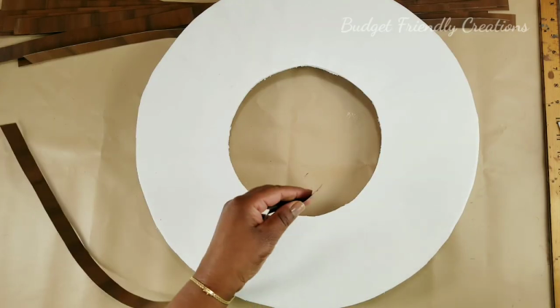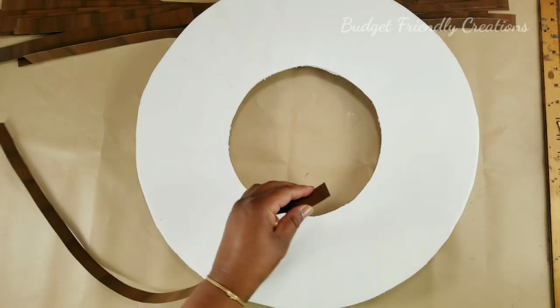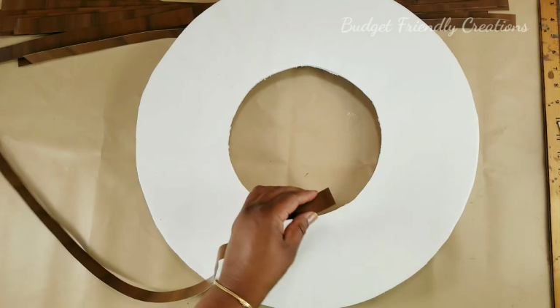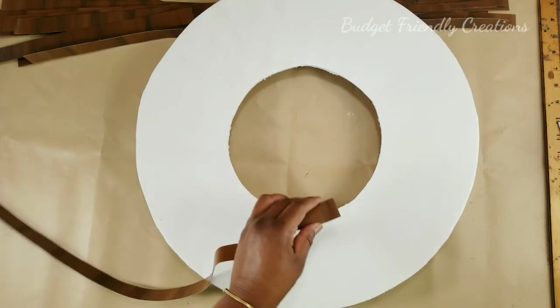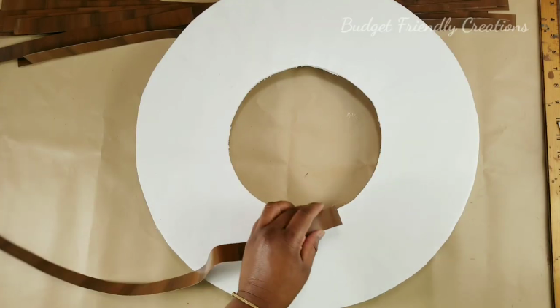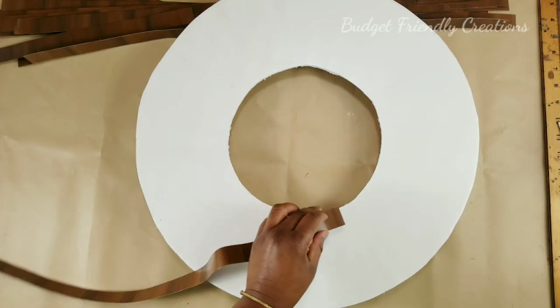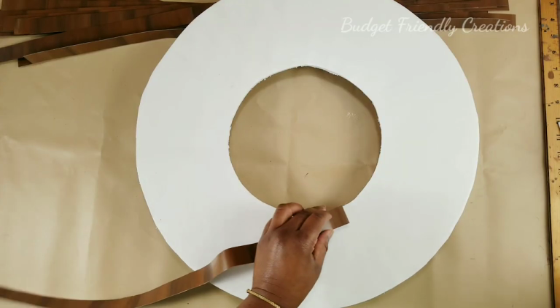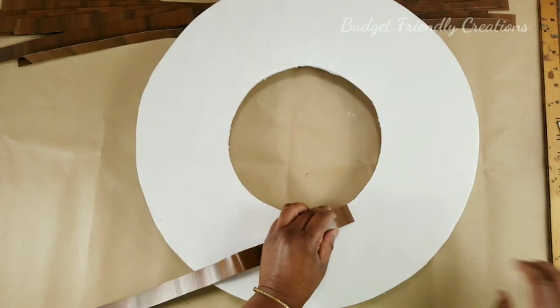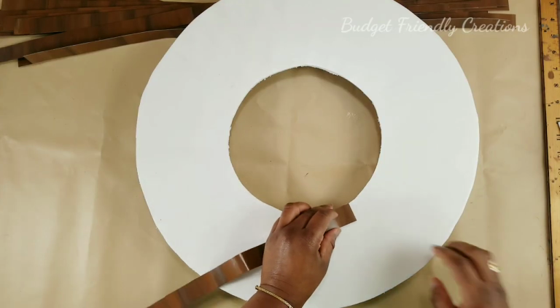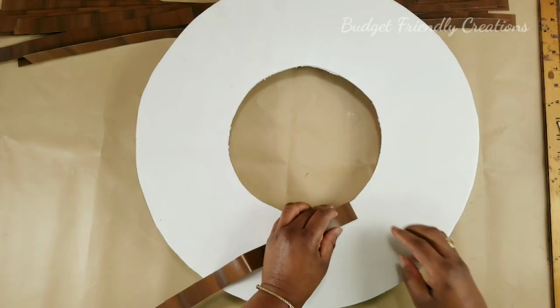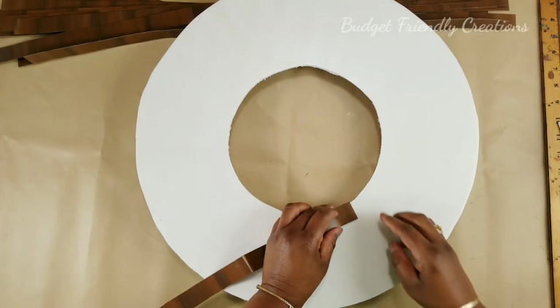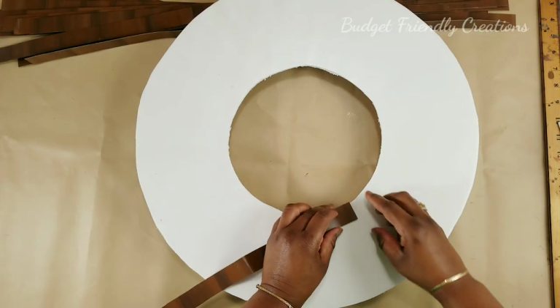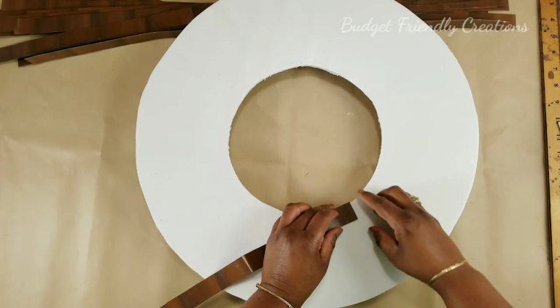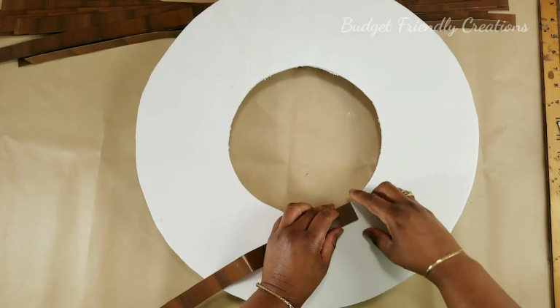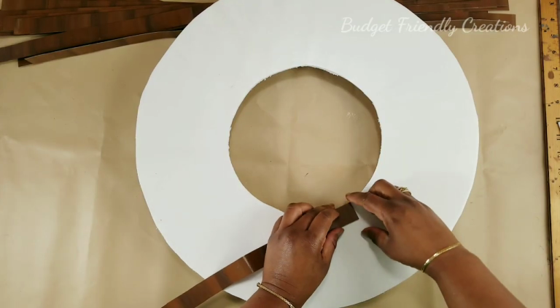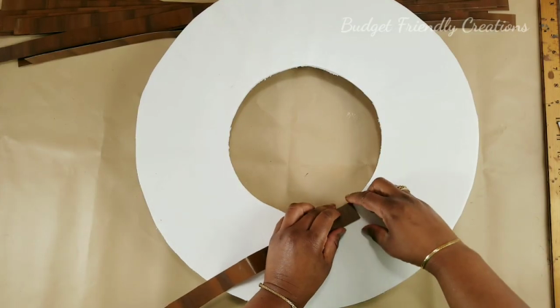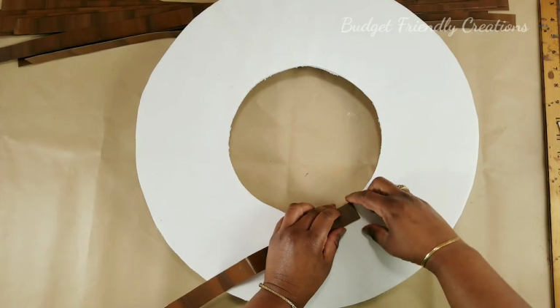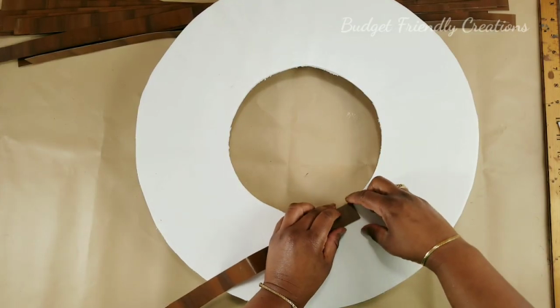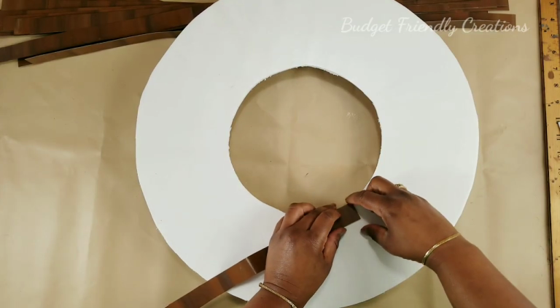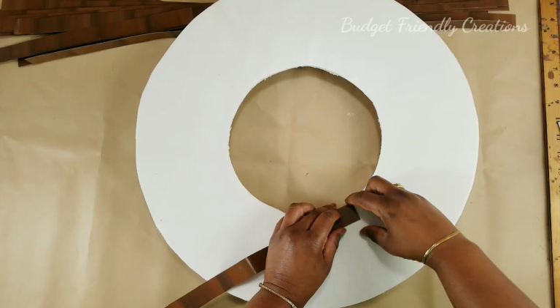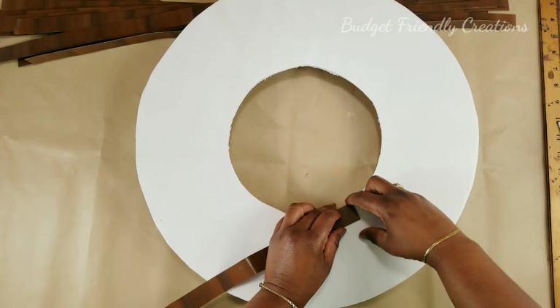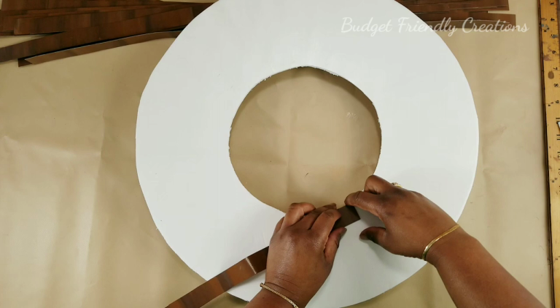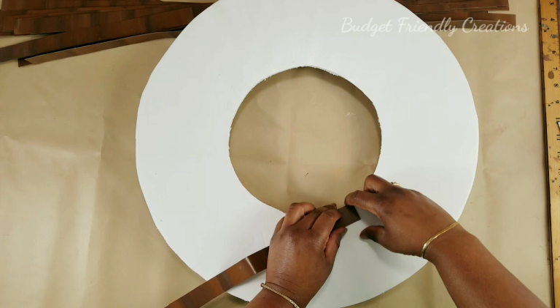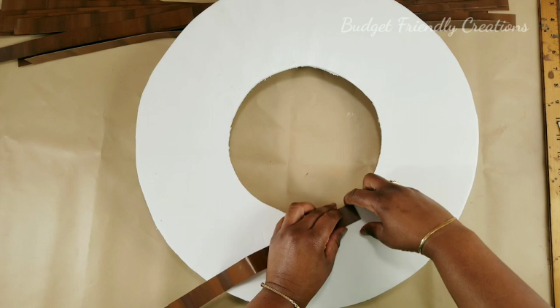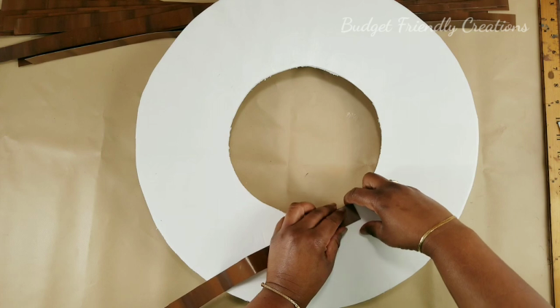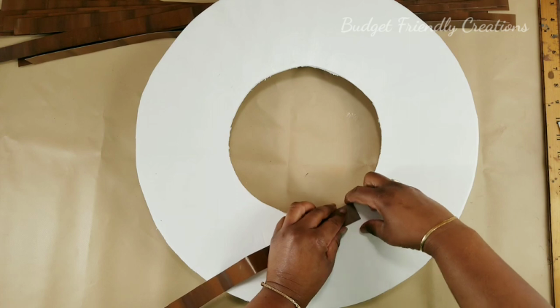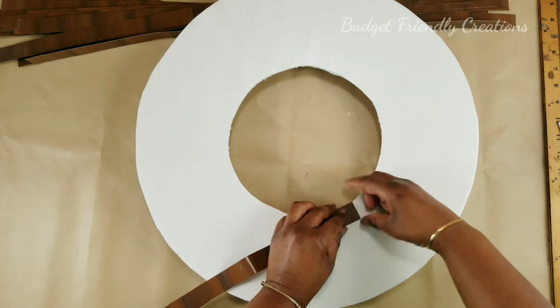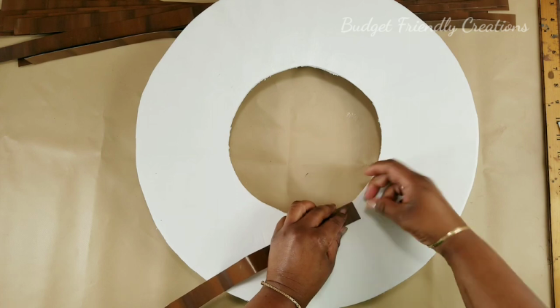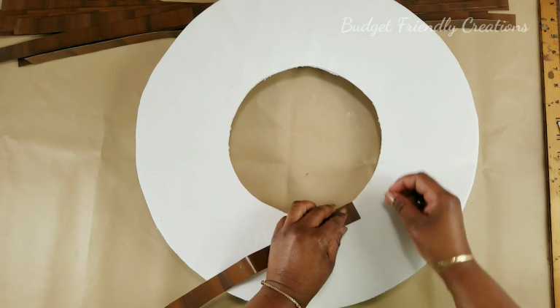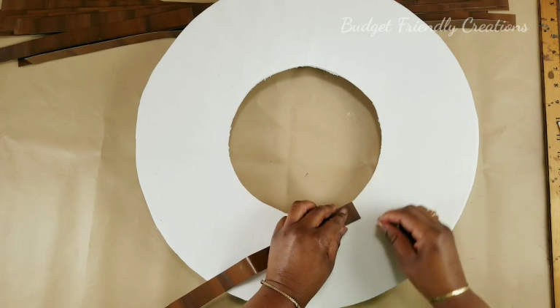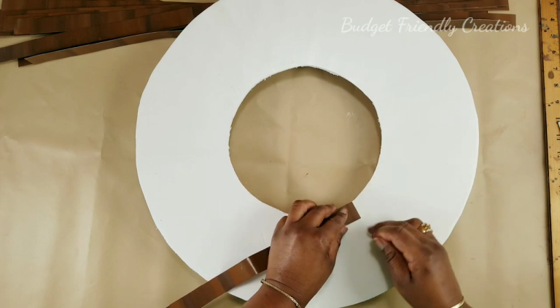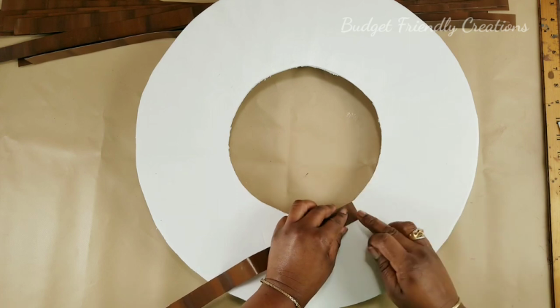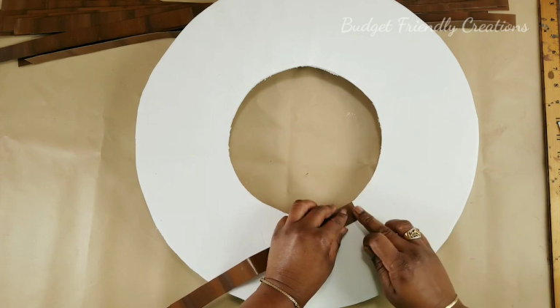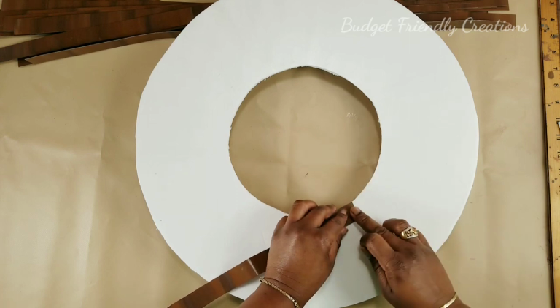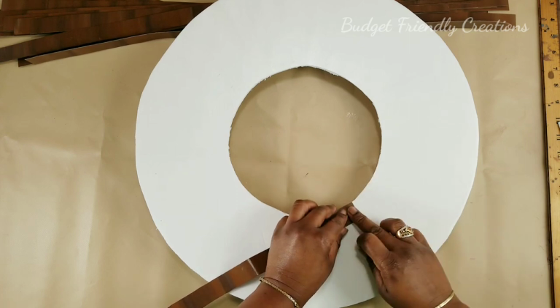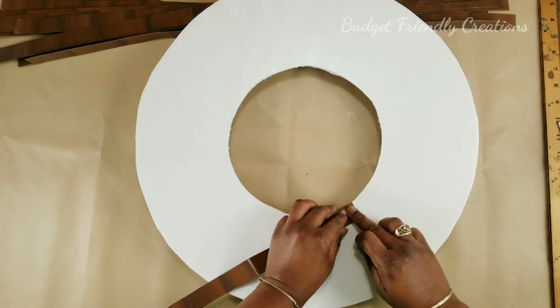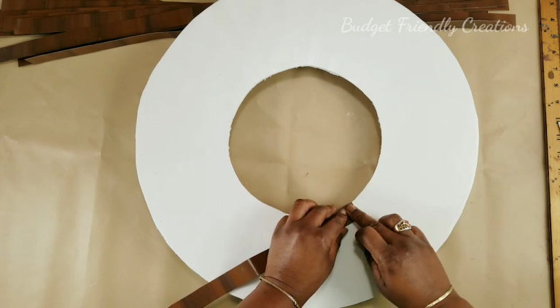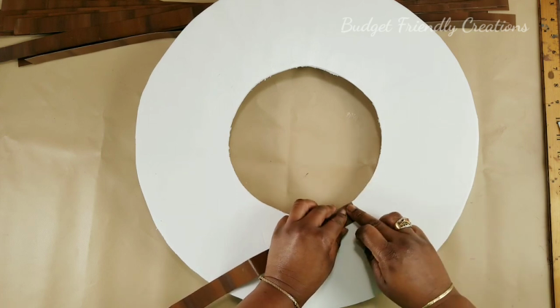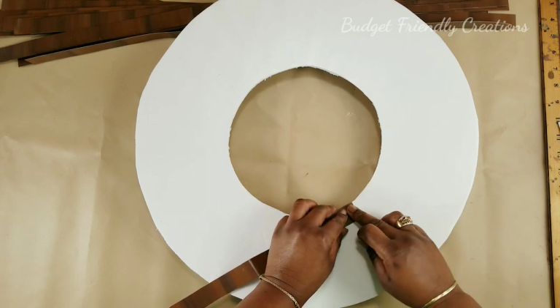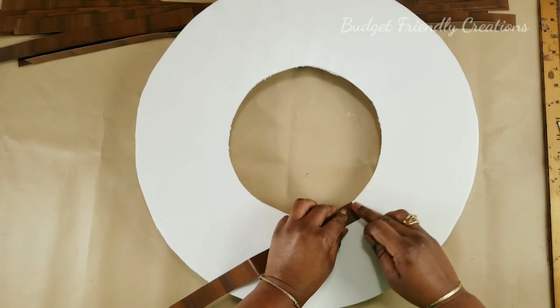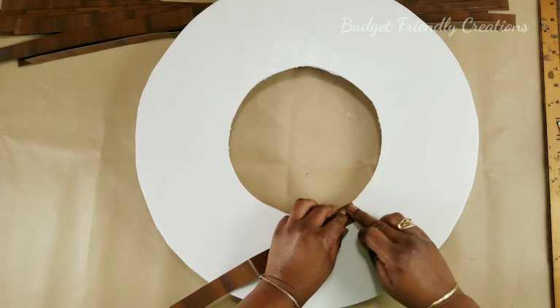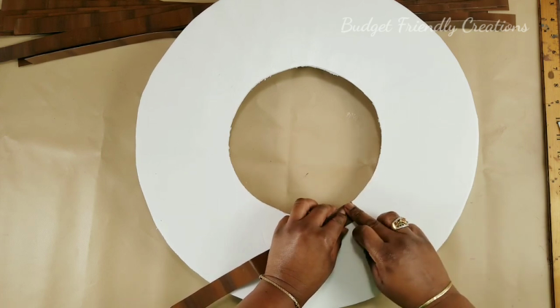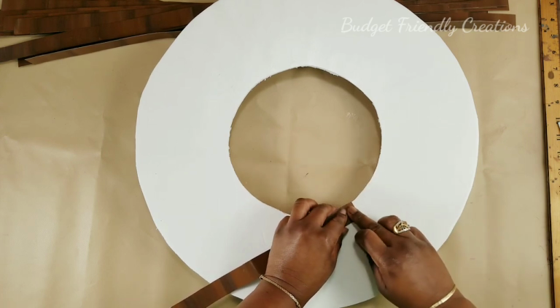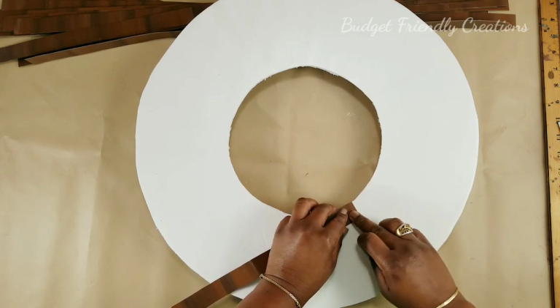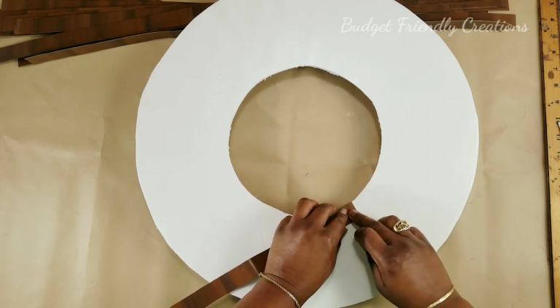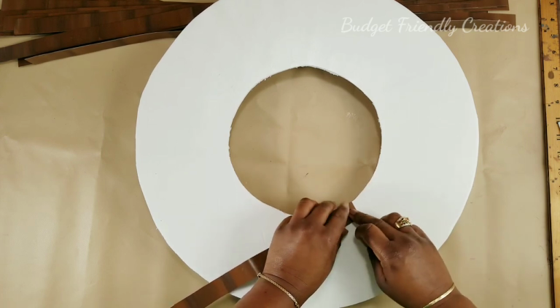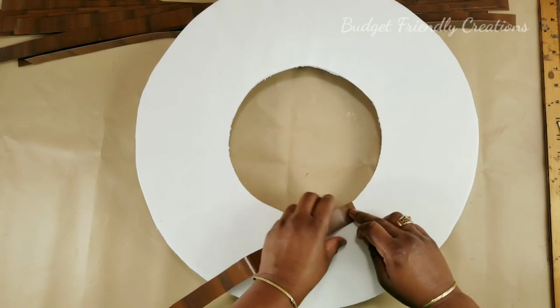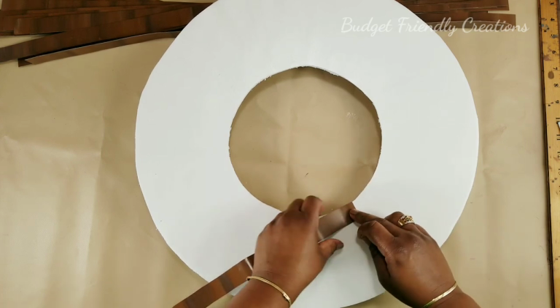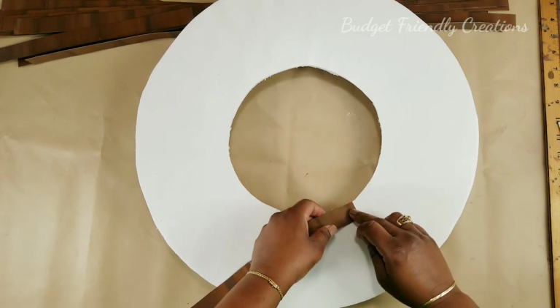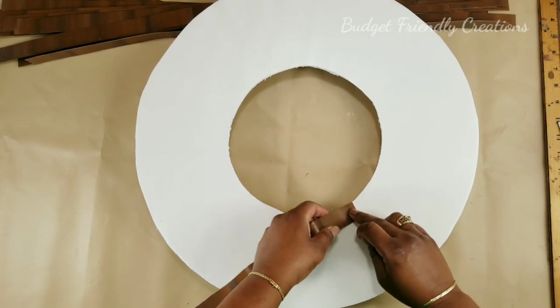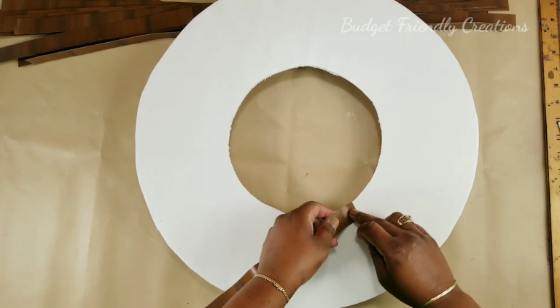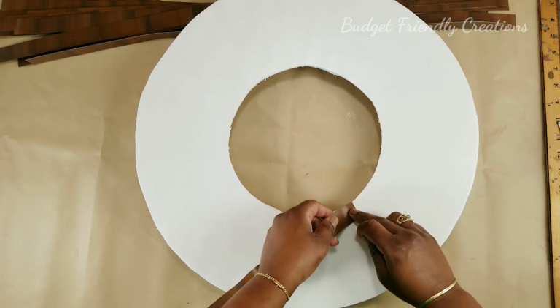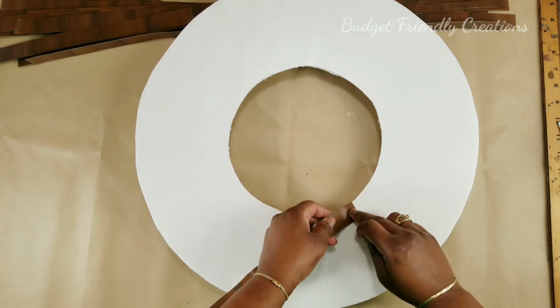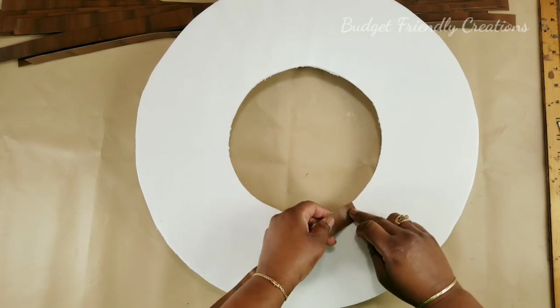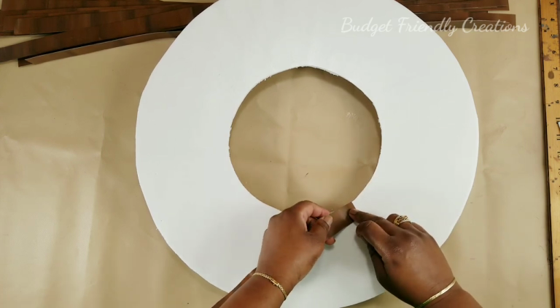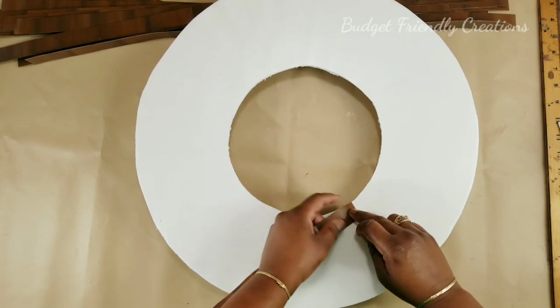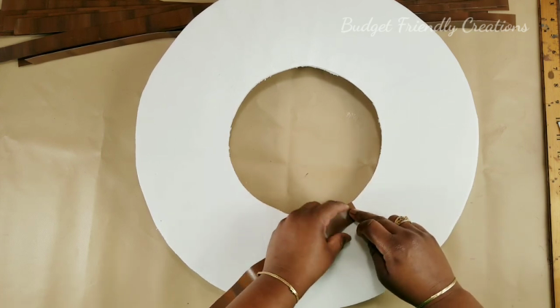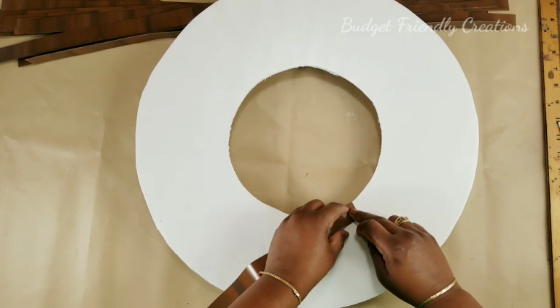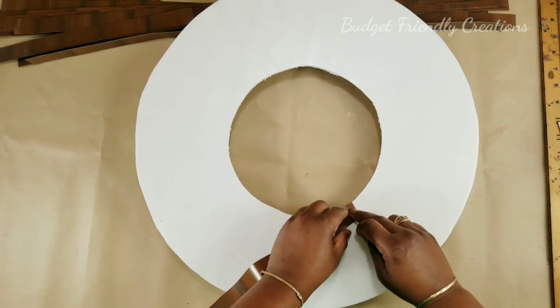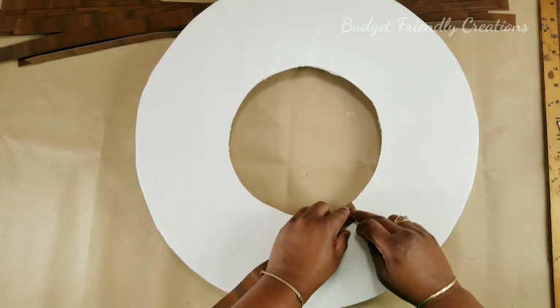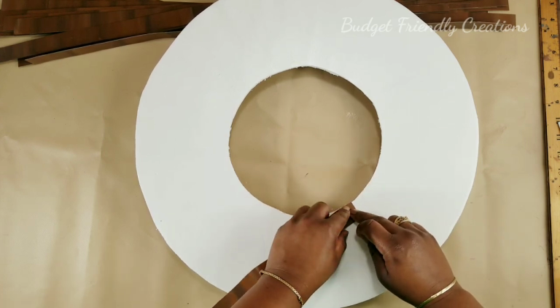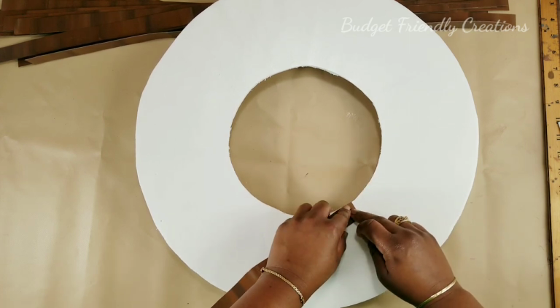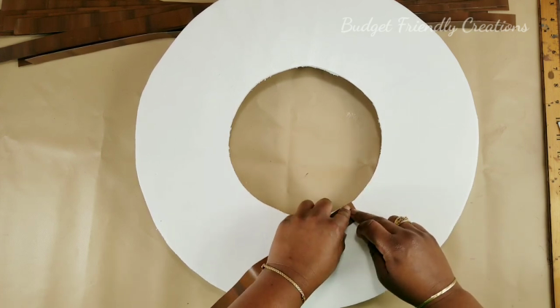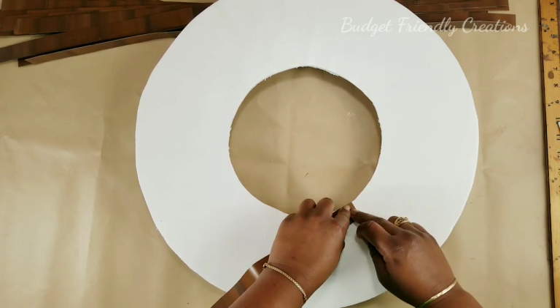So I'm just using my hot glue to apply the pieces. For the first row, I made each ripple about six inches long.